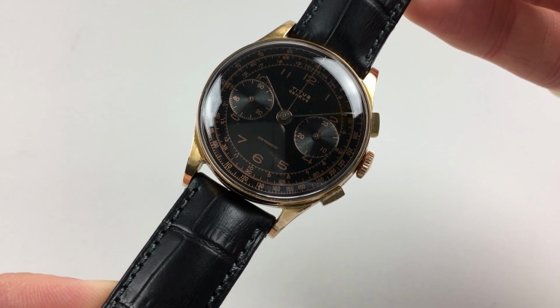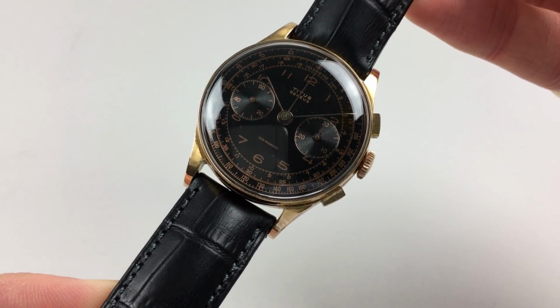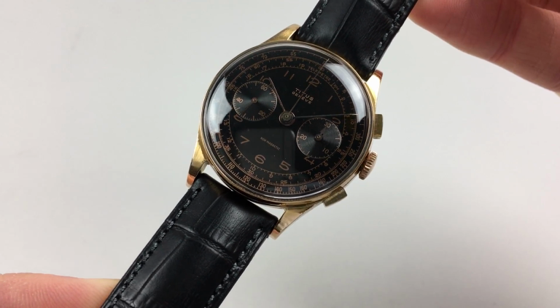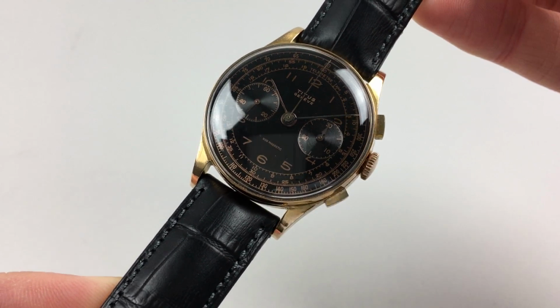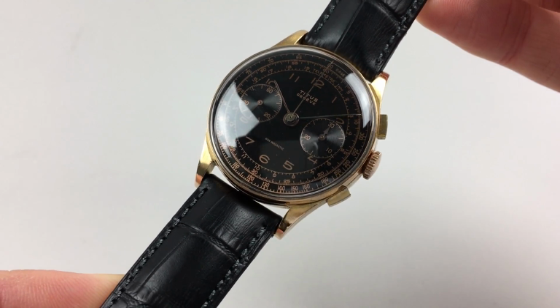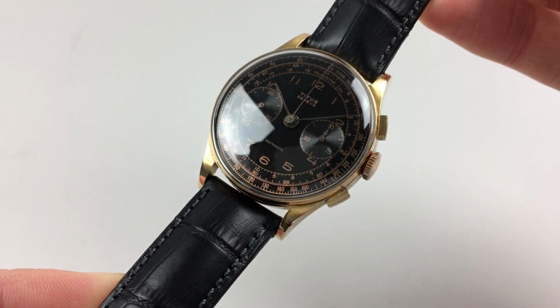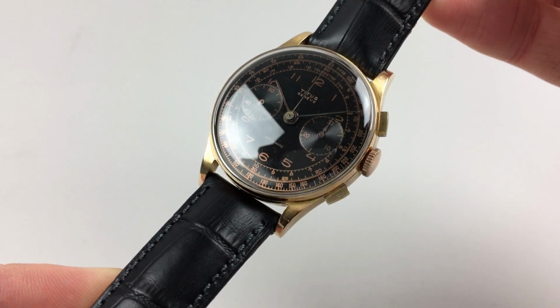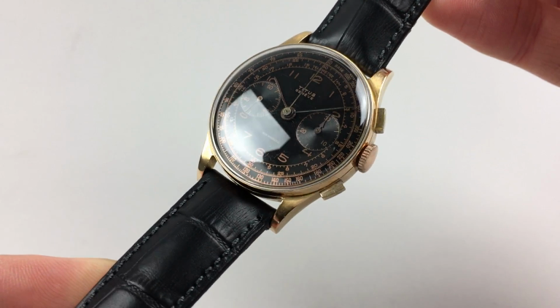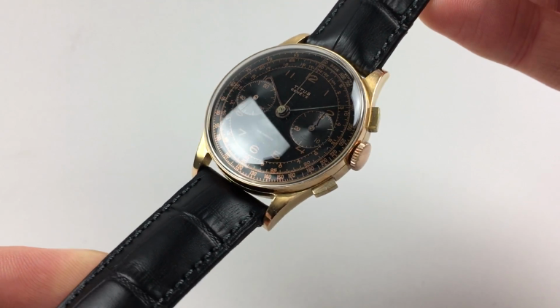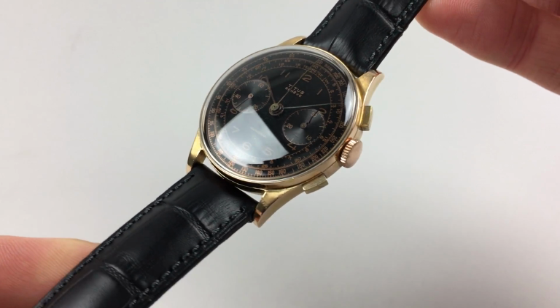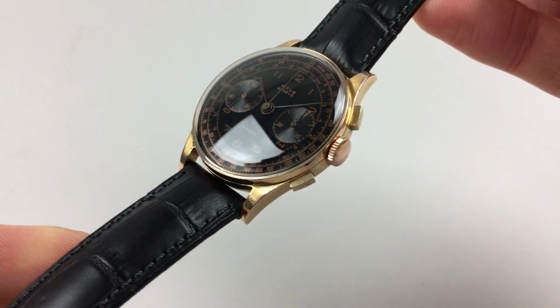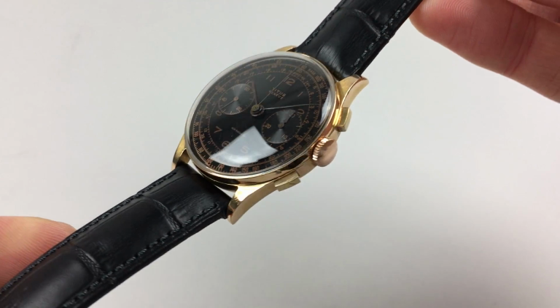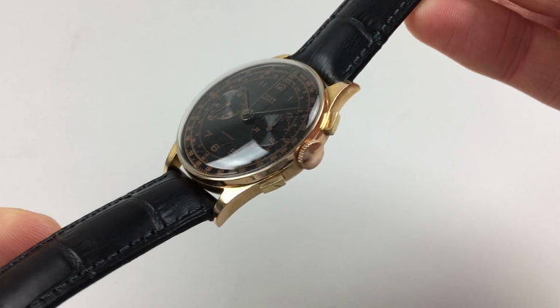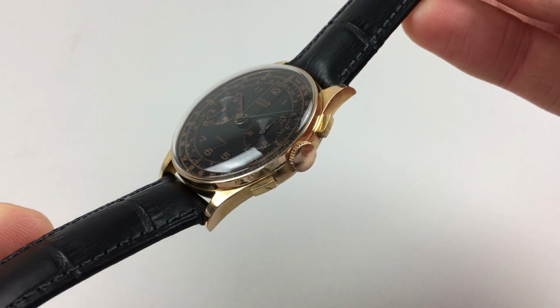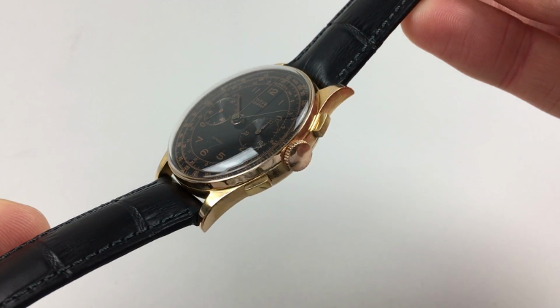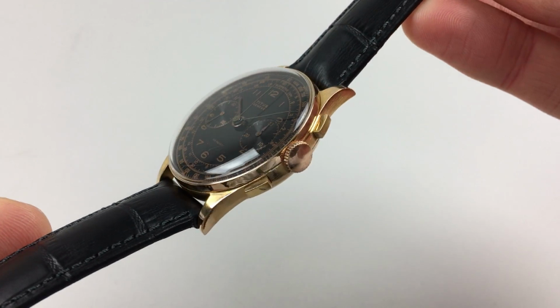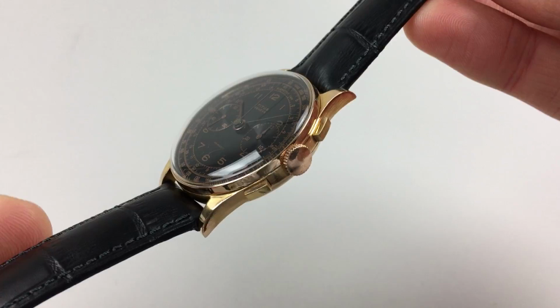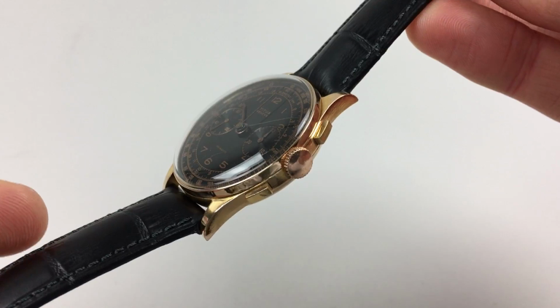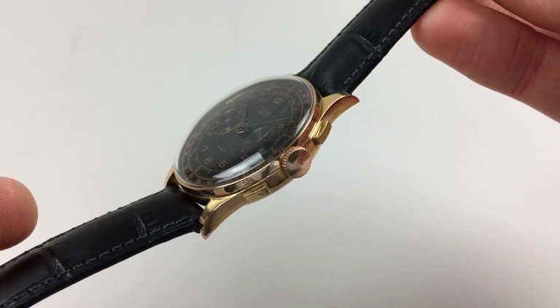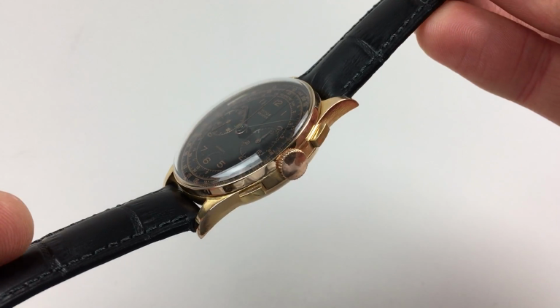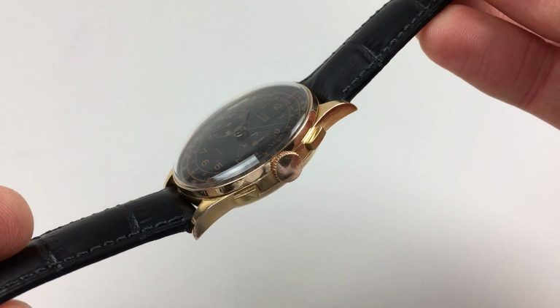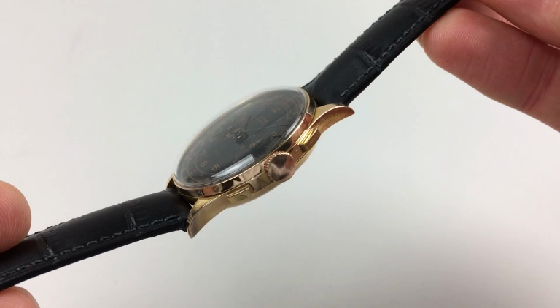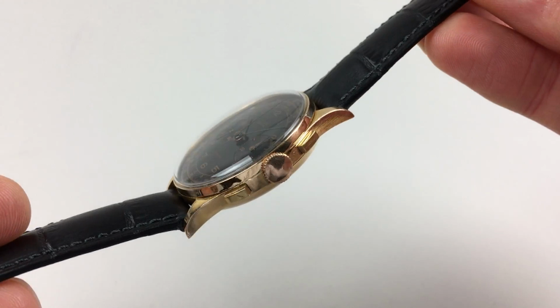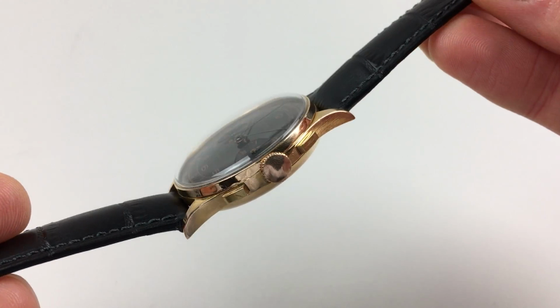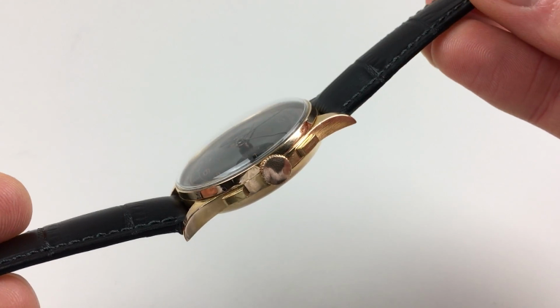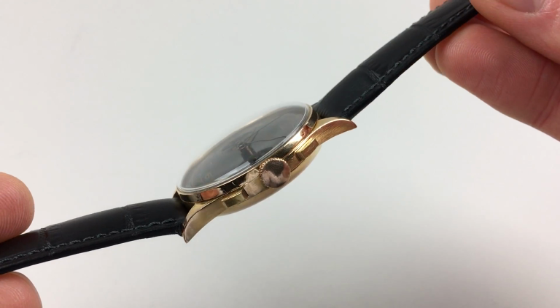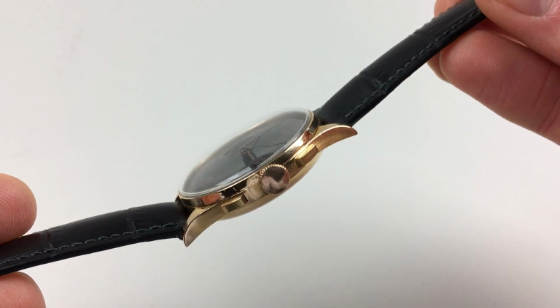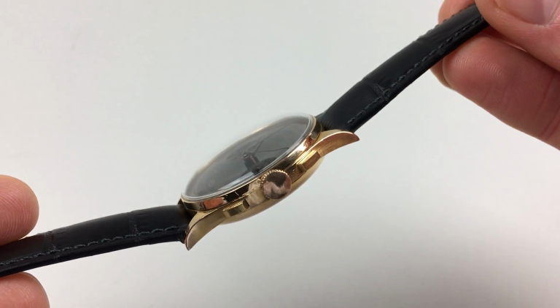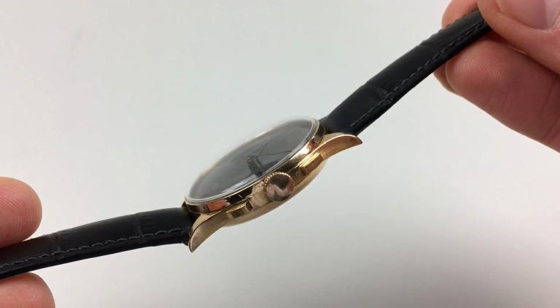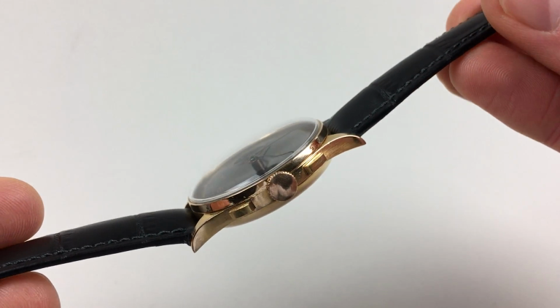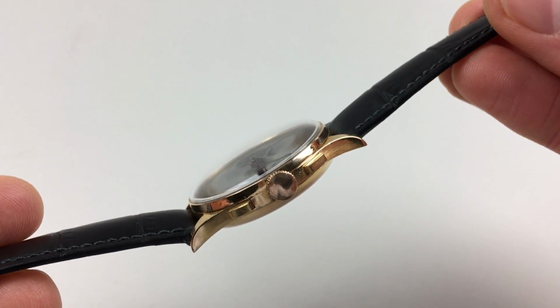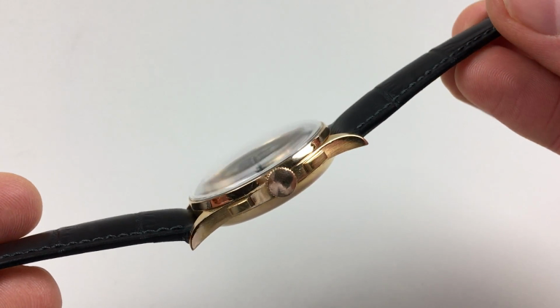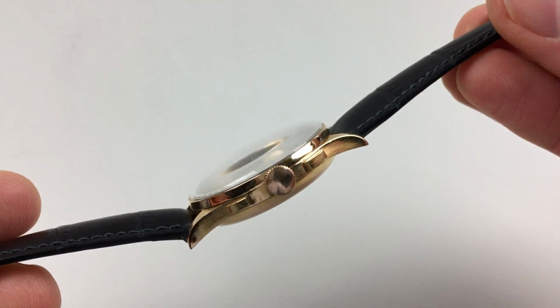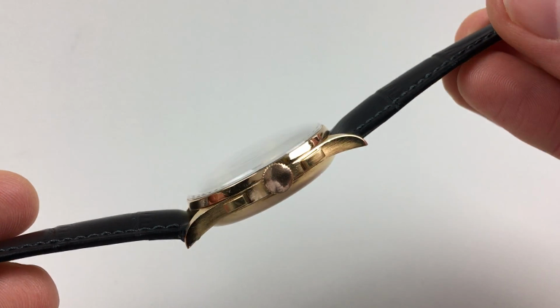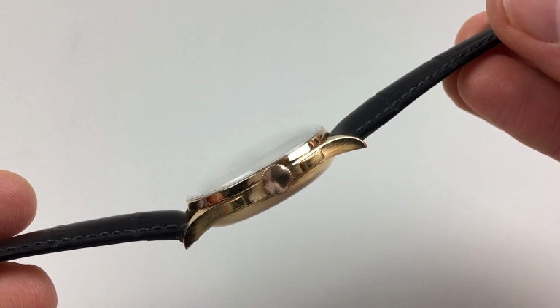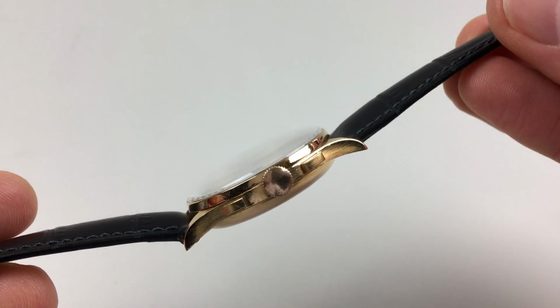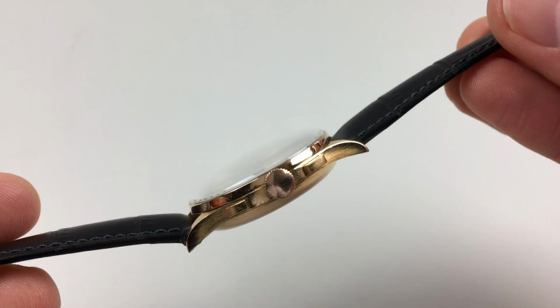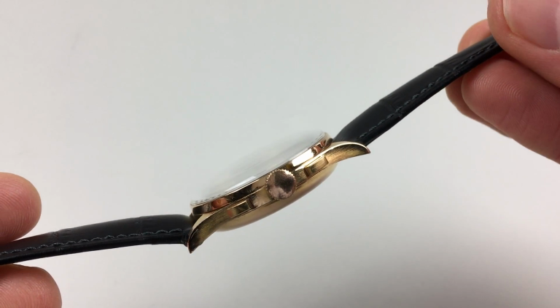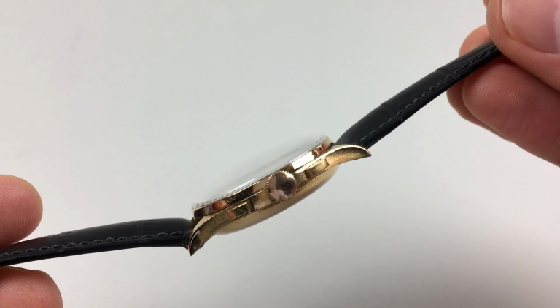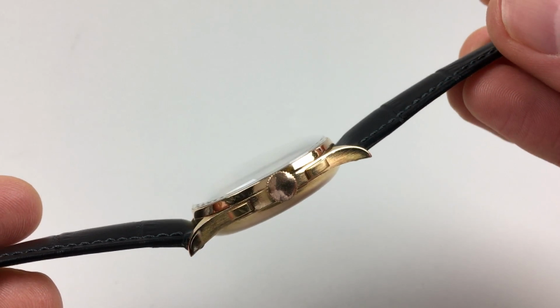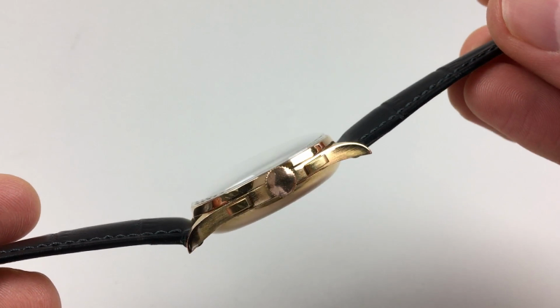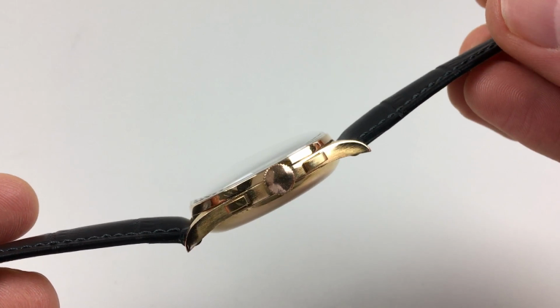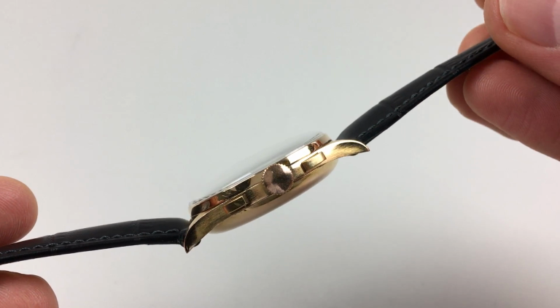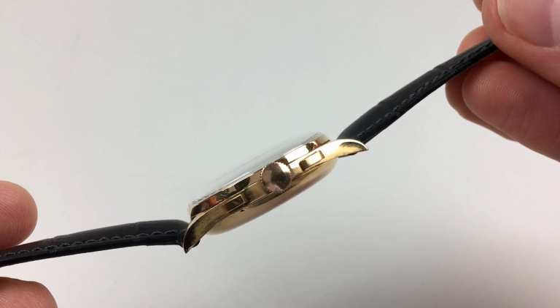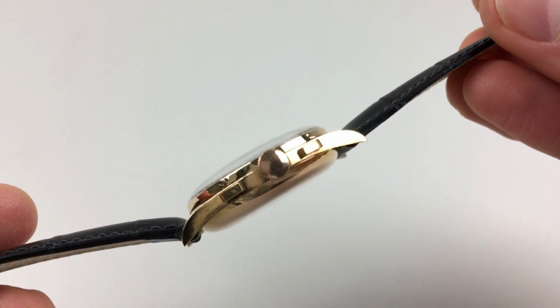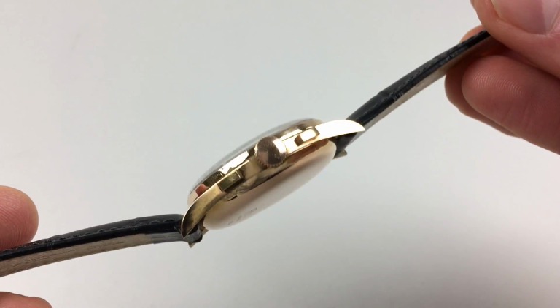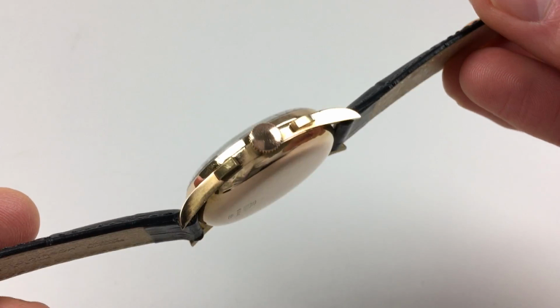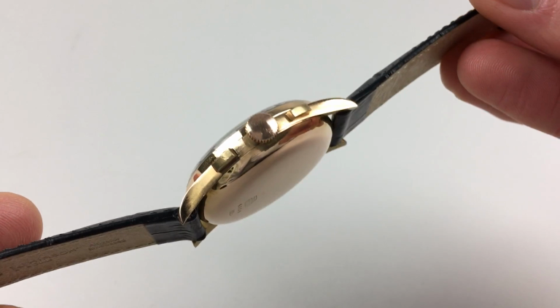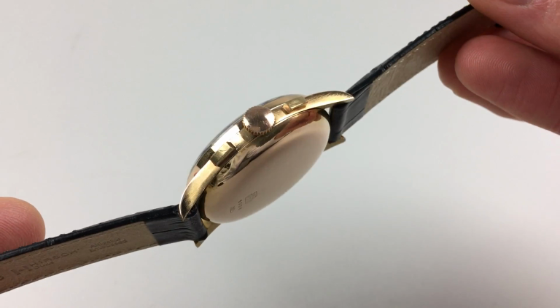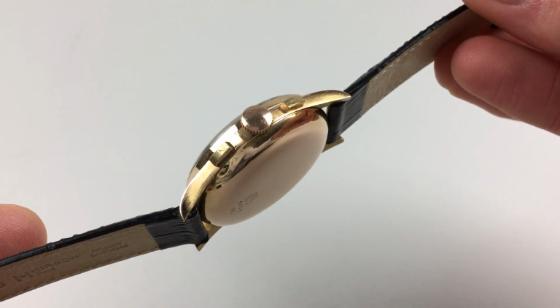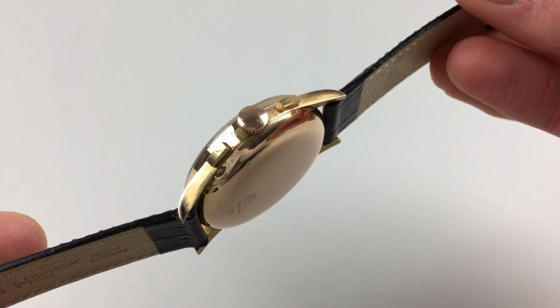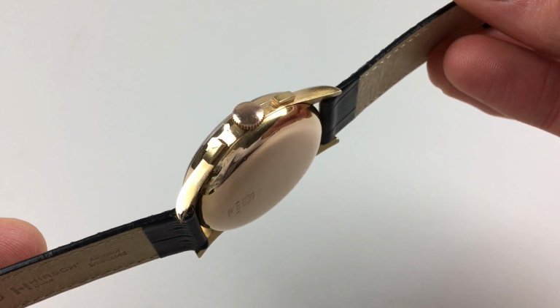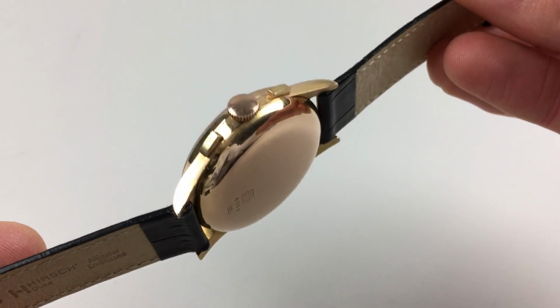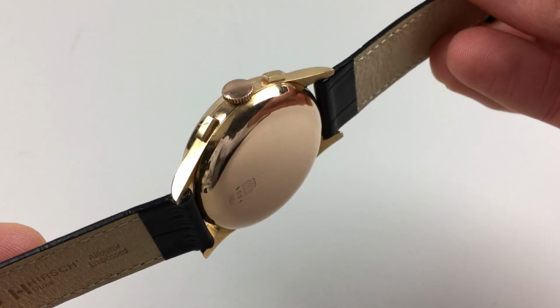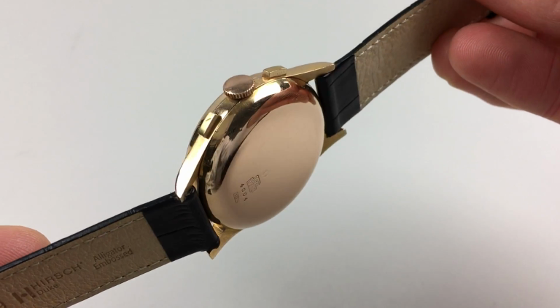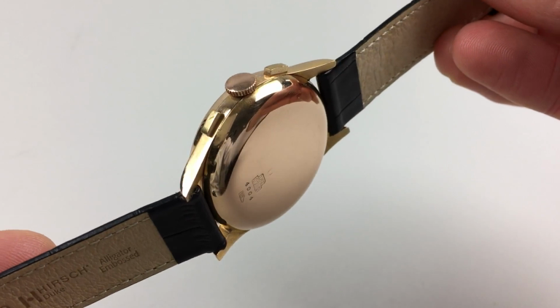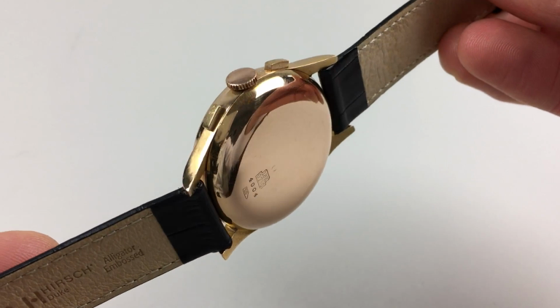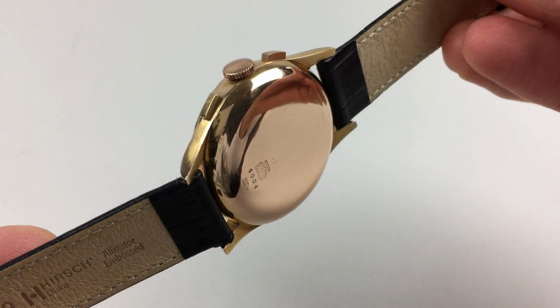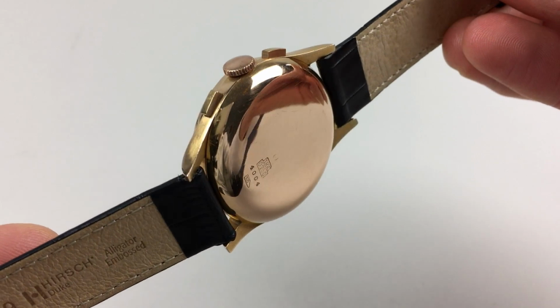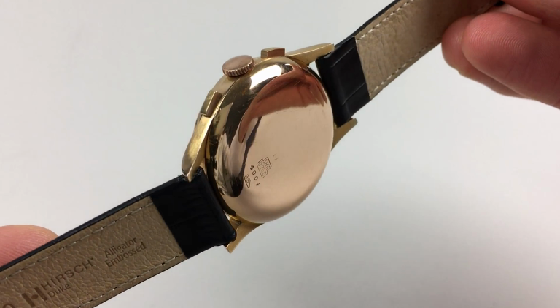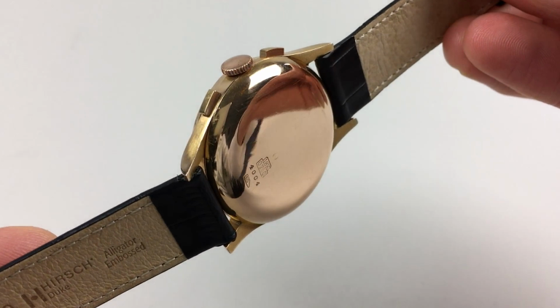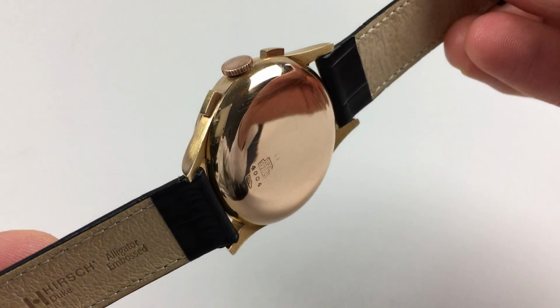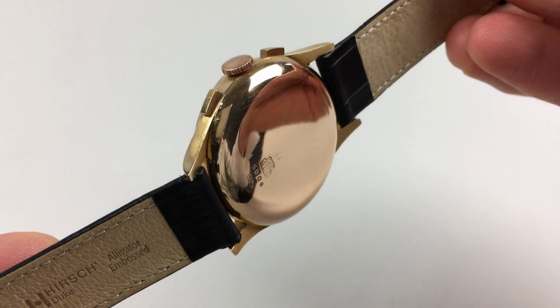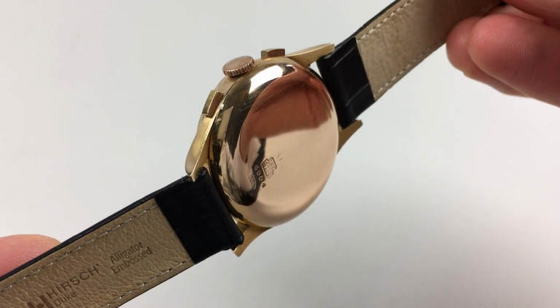As I turn the watch to the side you'll see it has downturned lugs and a plain polished case back.